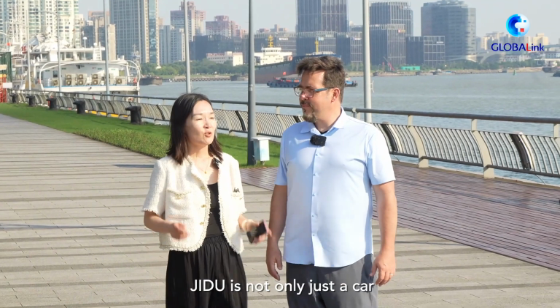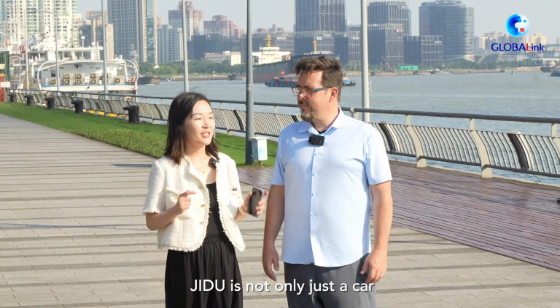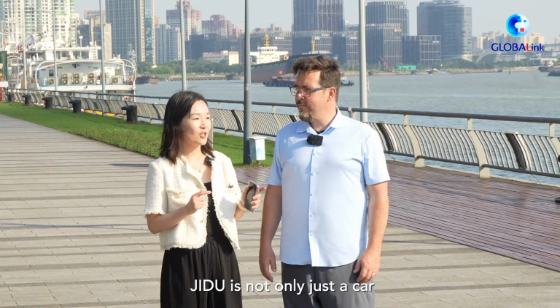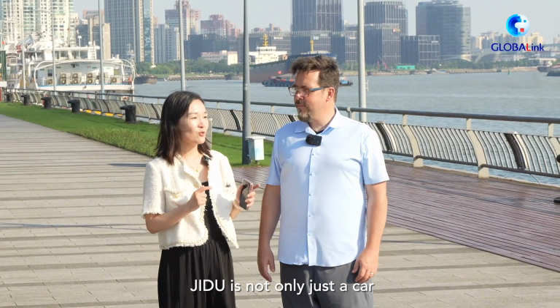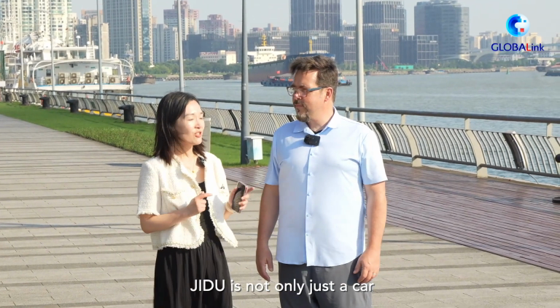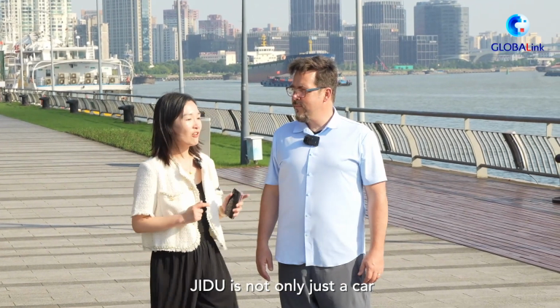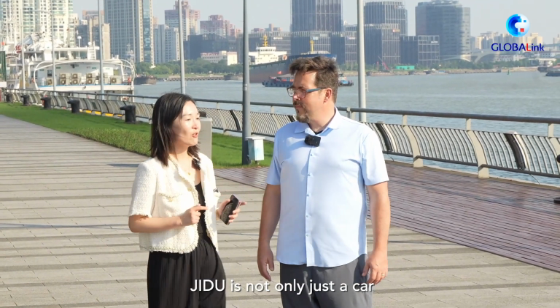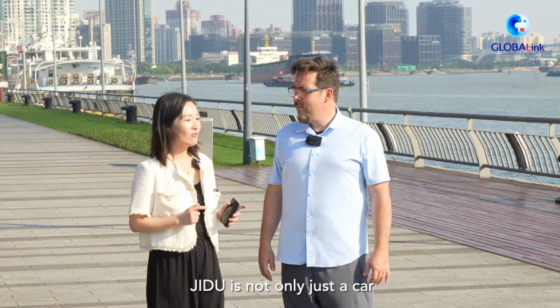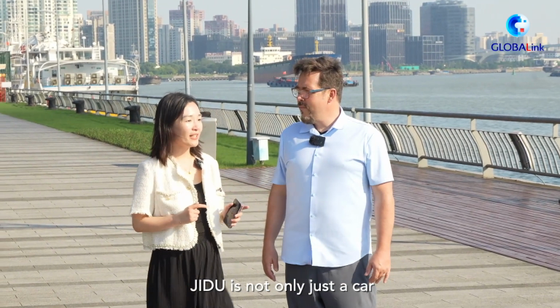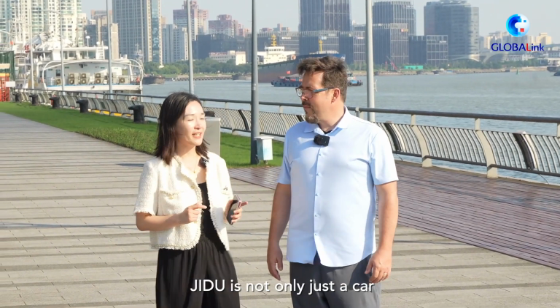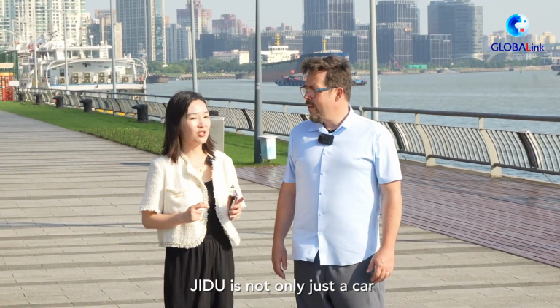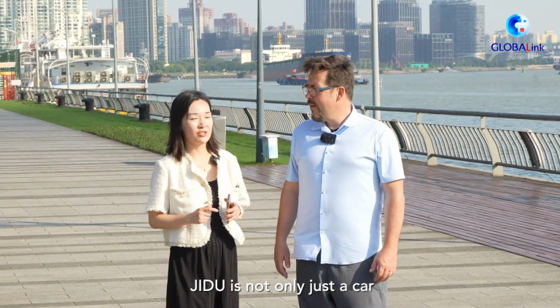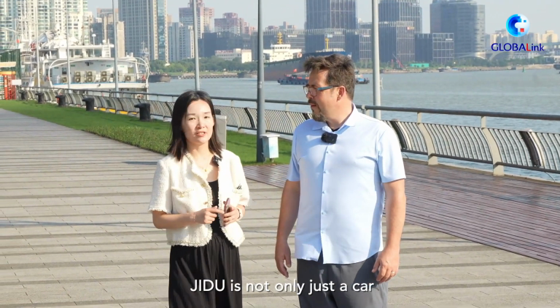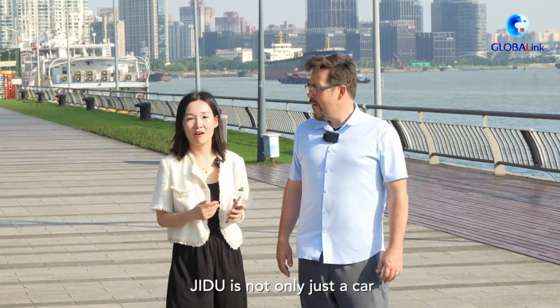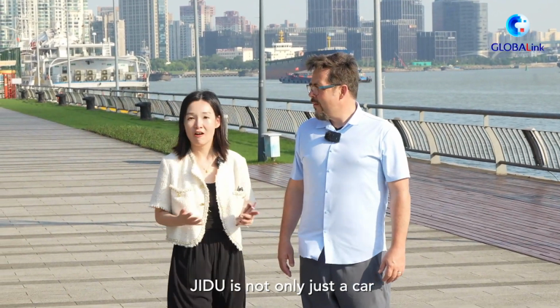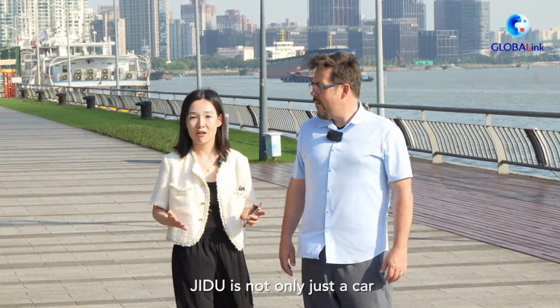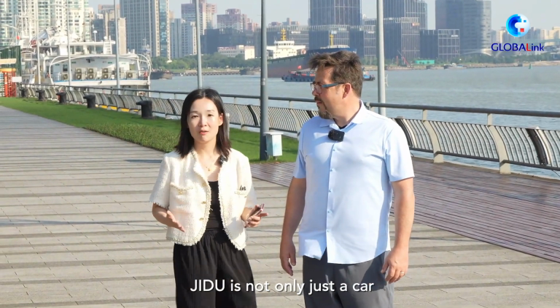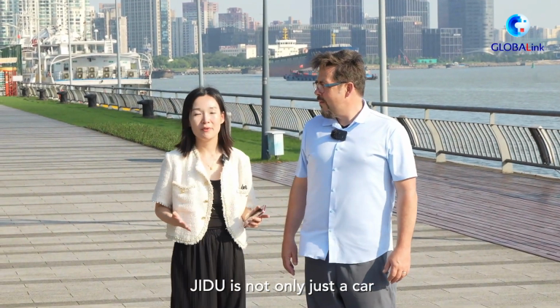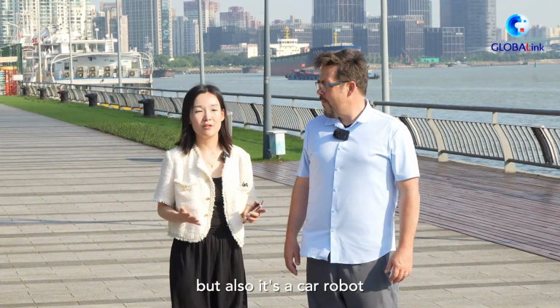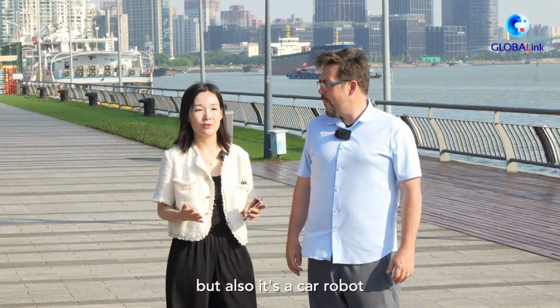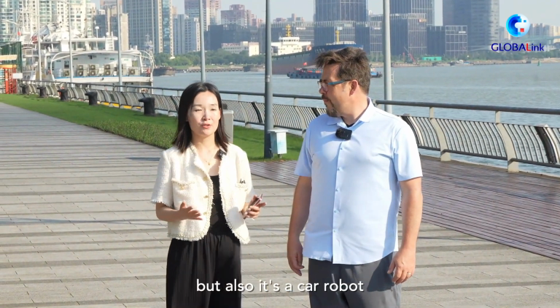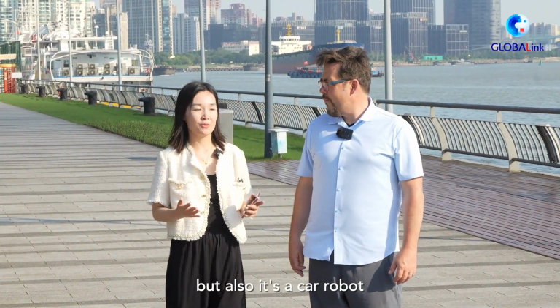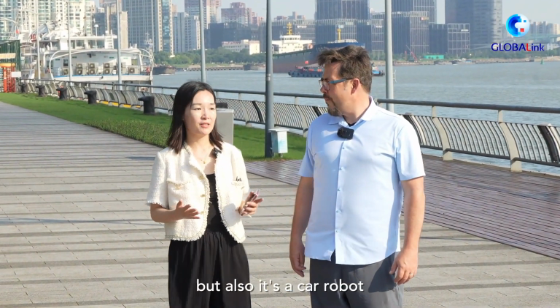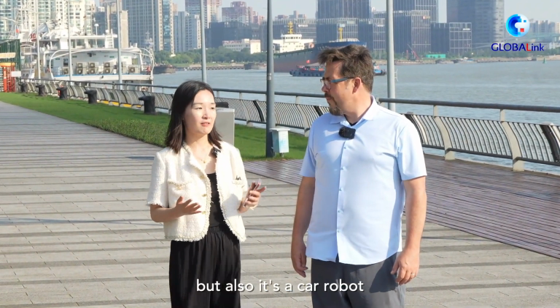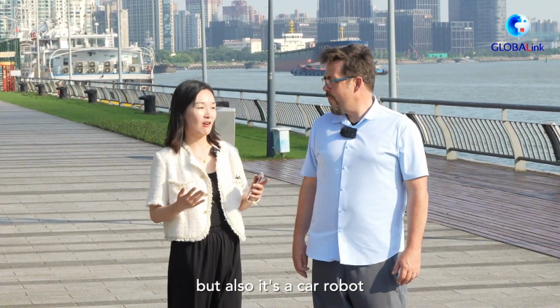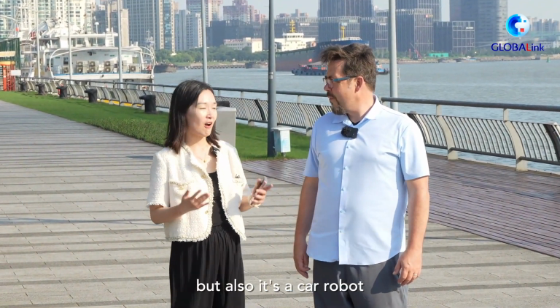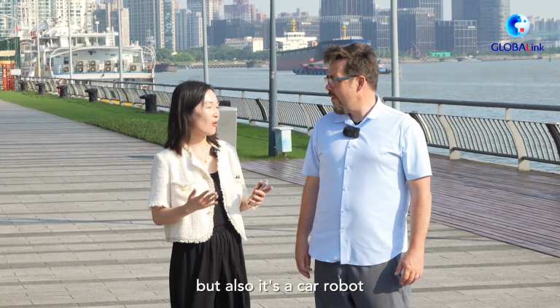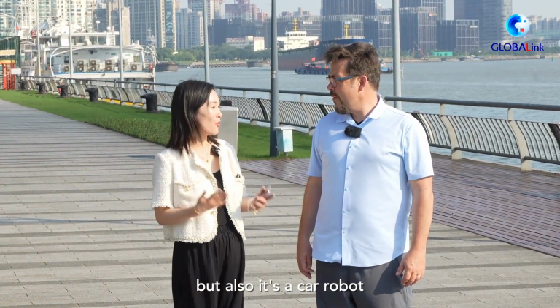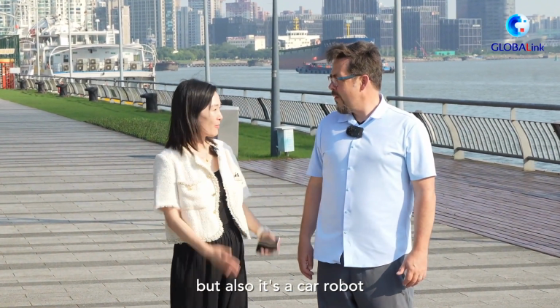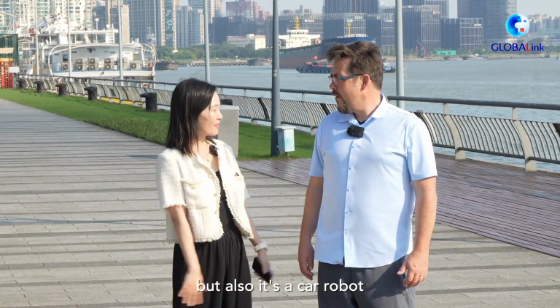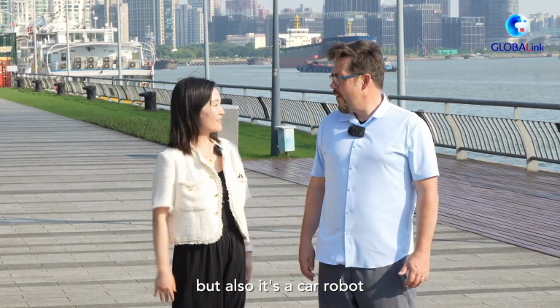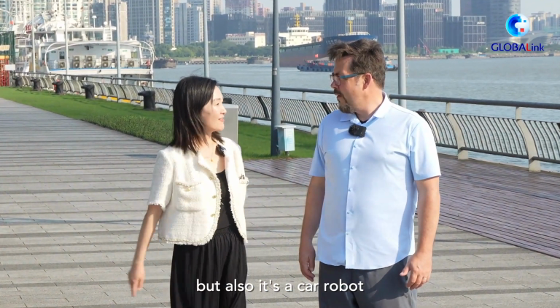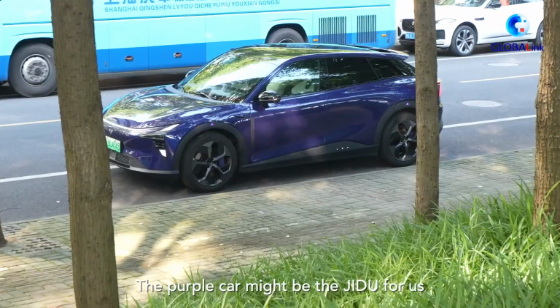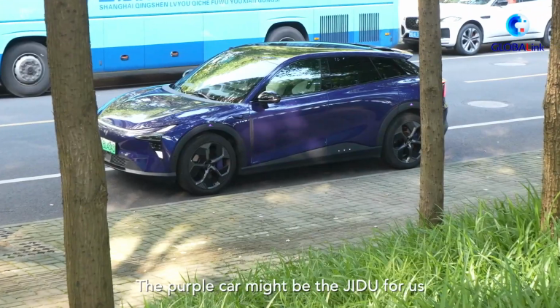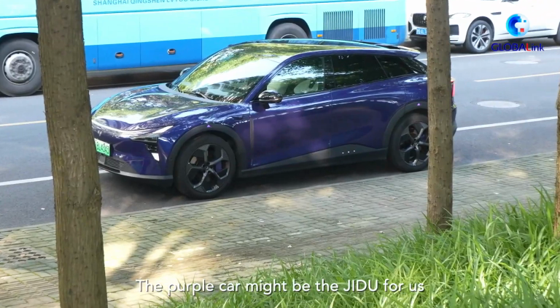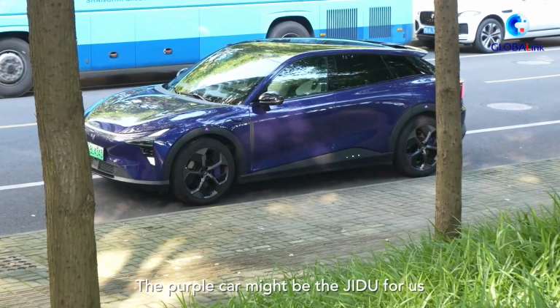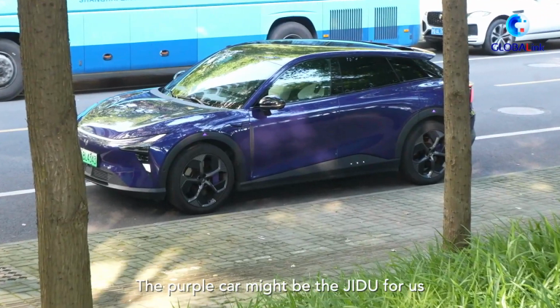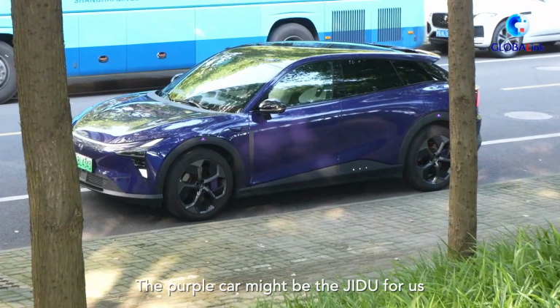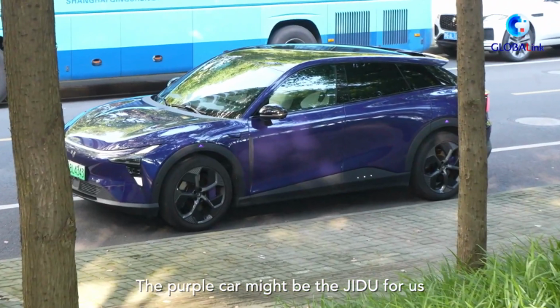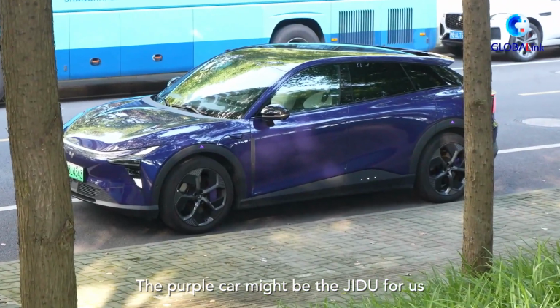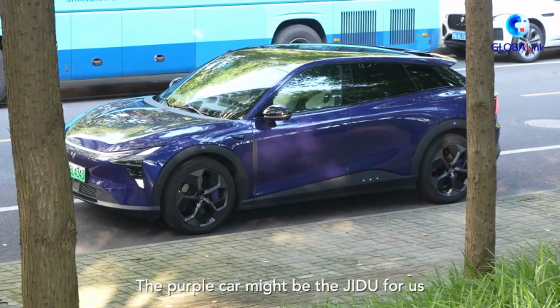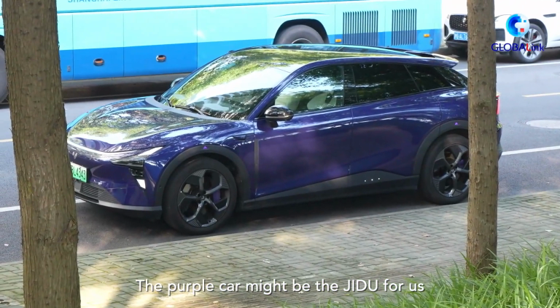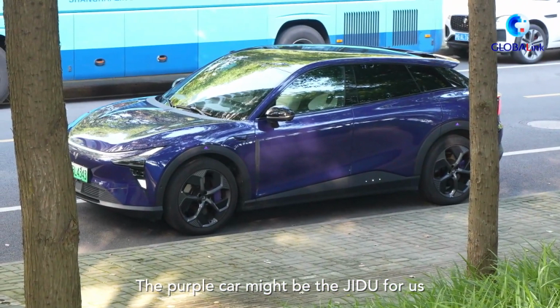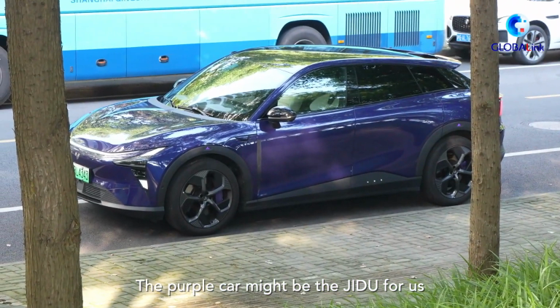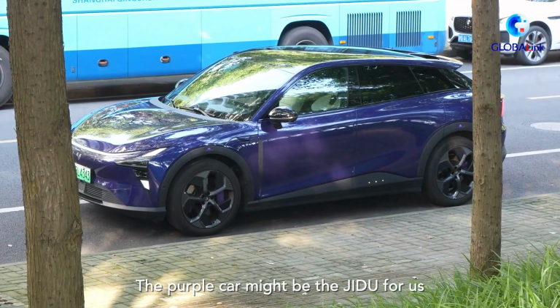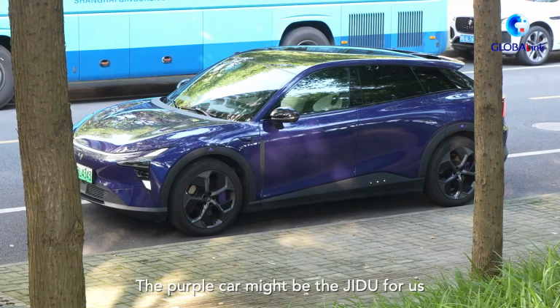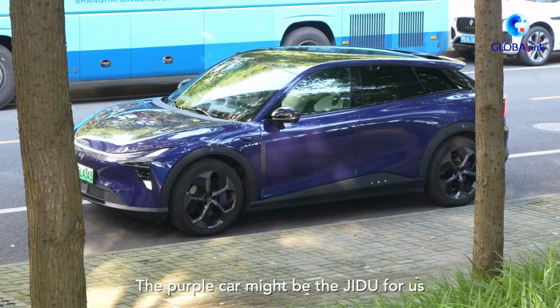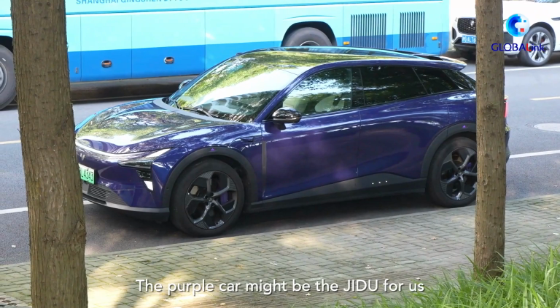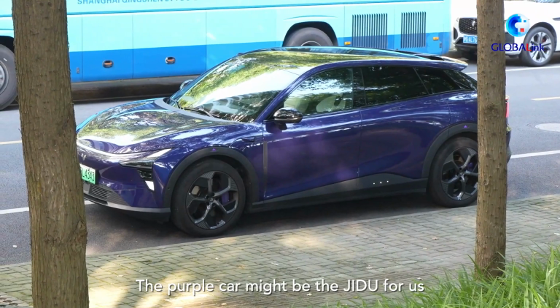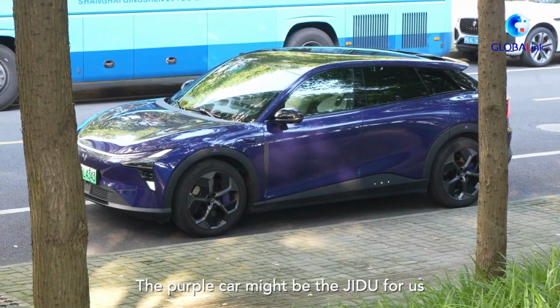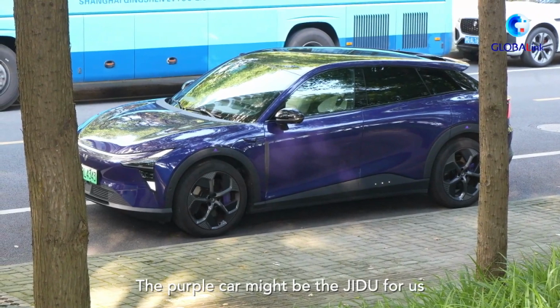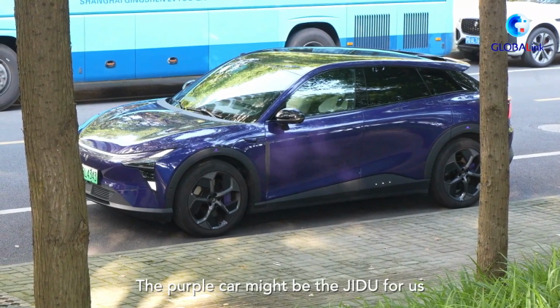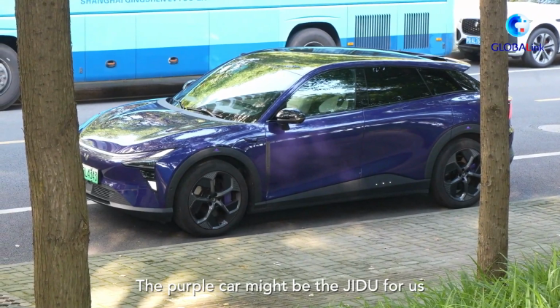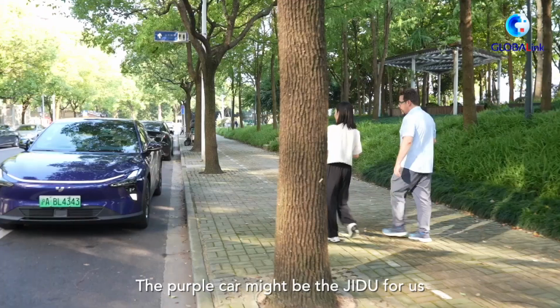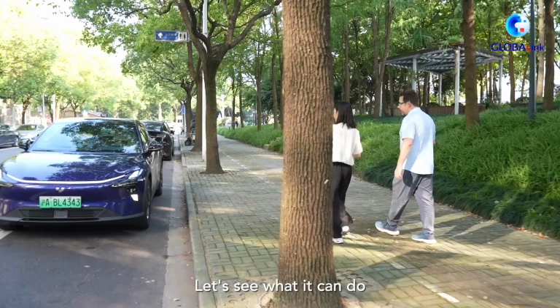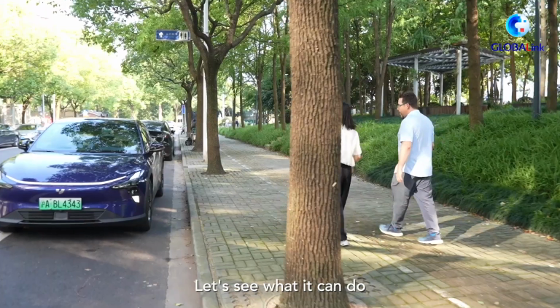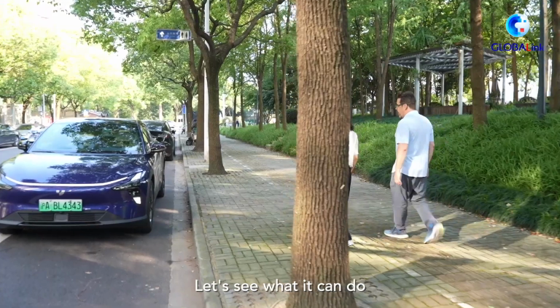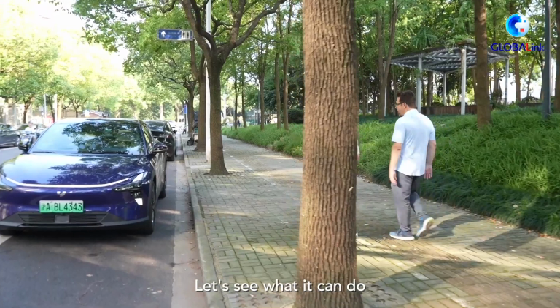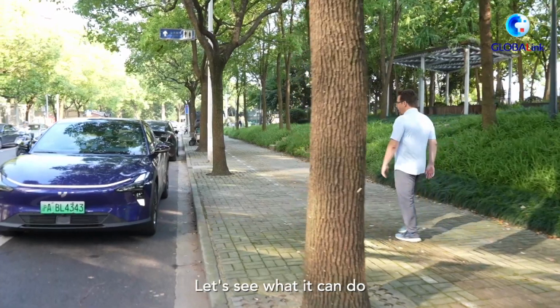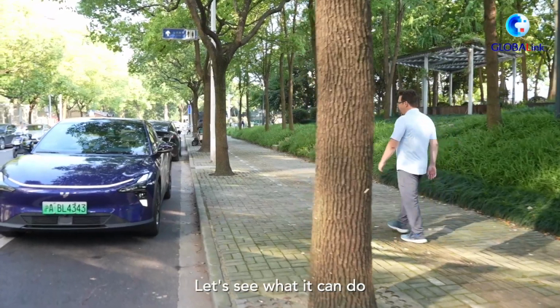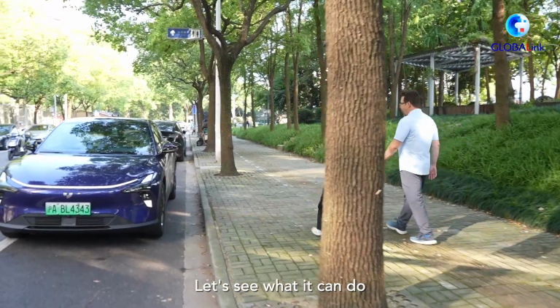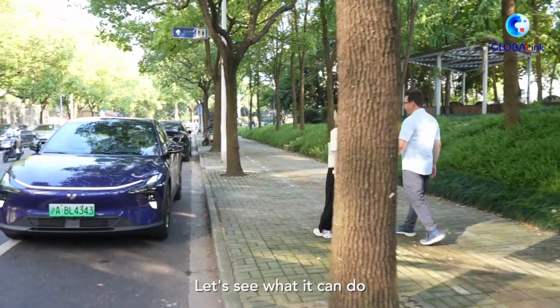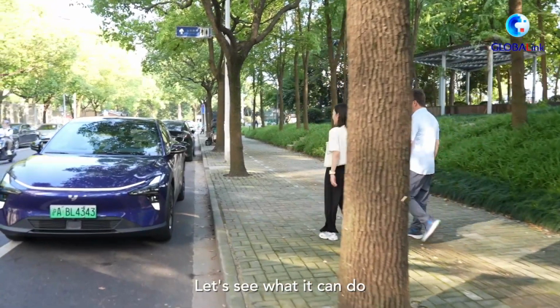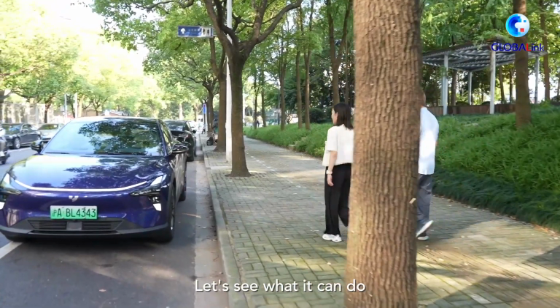Jidu is not only just a car, but also it's a car robot. The purple car might be Jidu for us. Let's see what it can do.